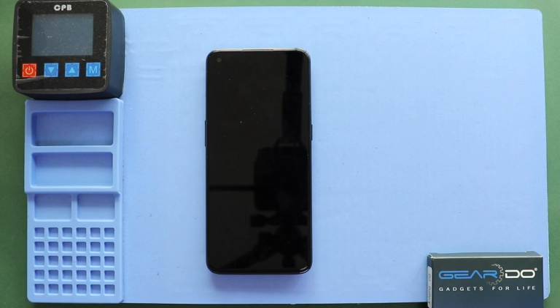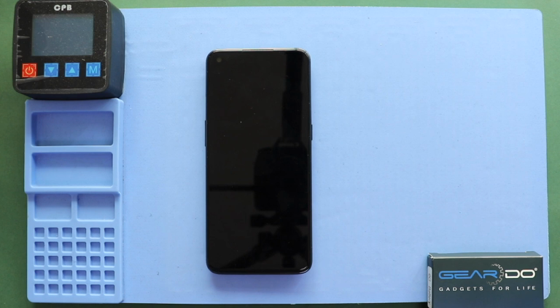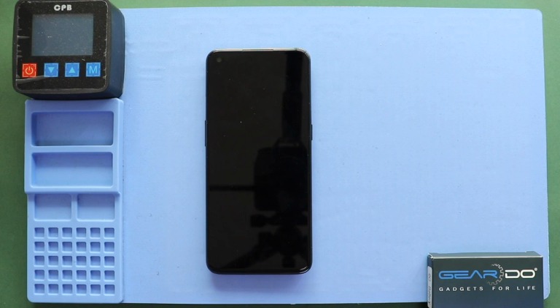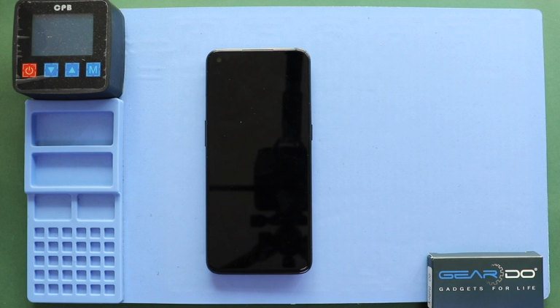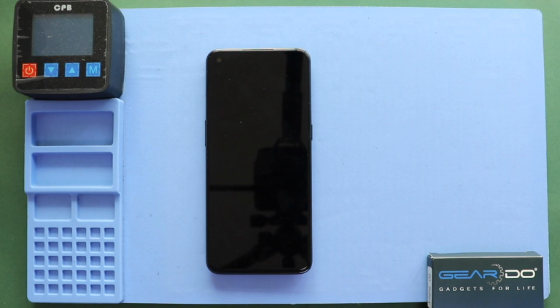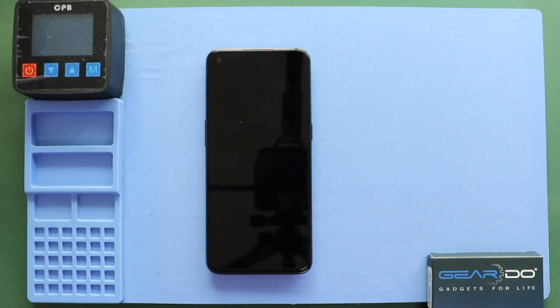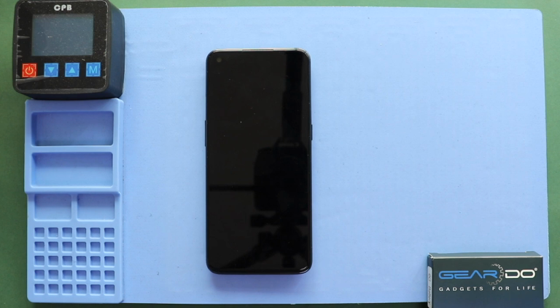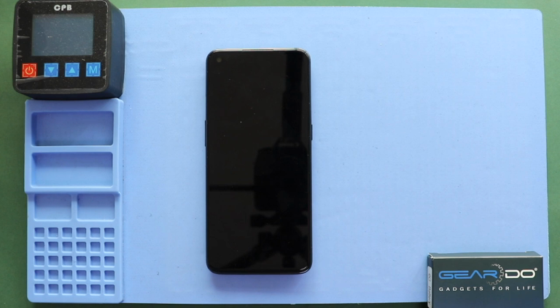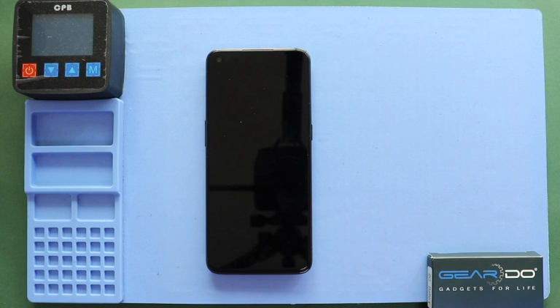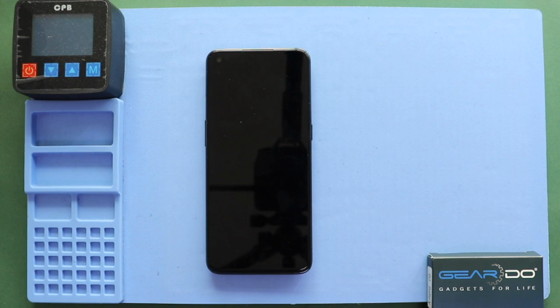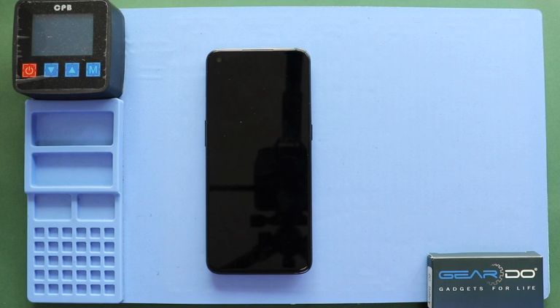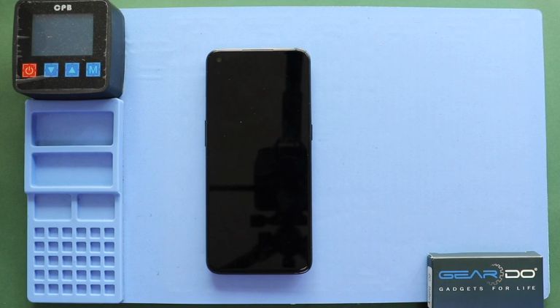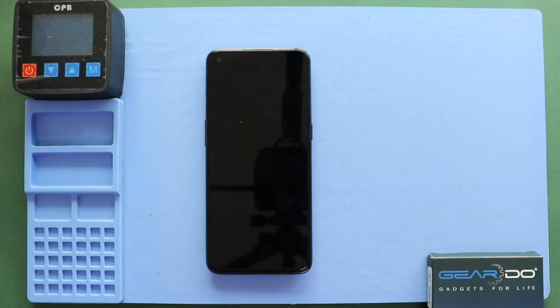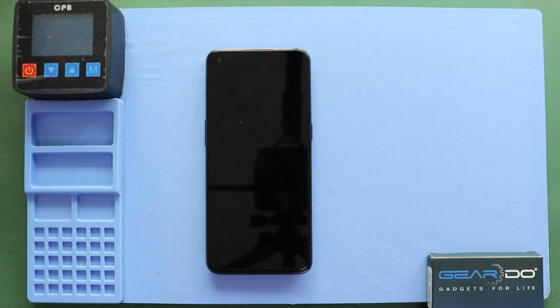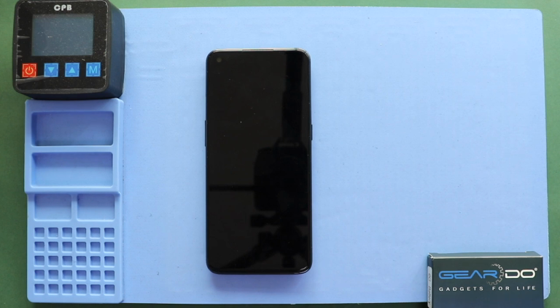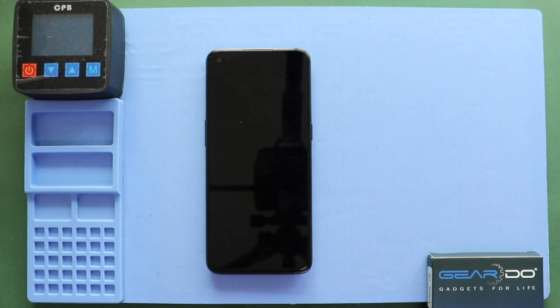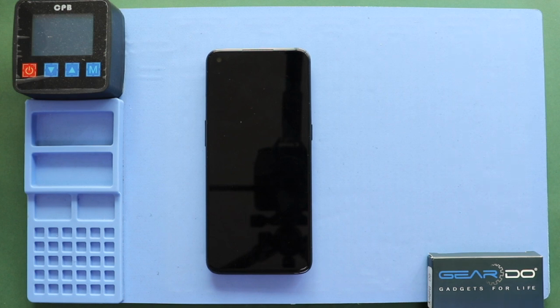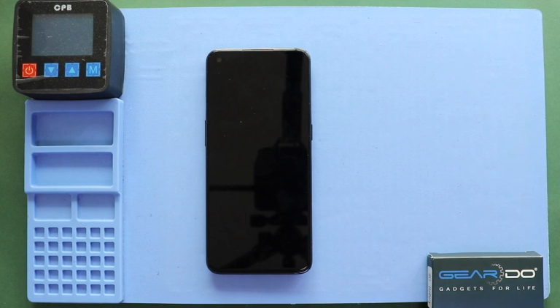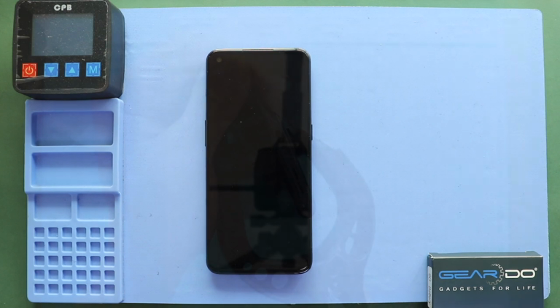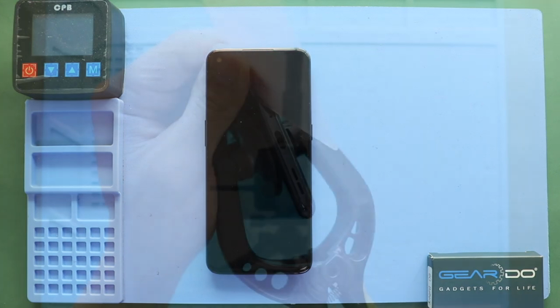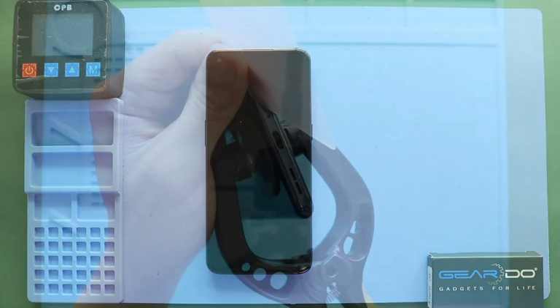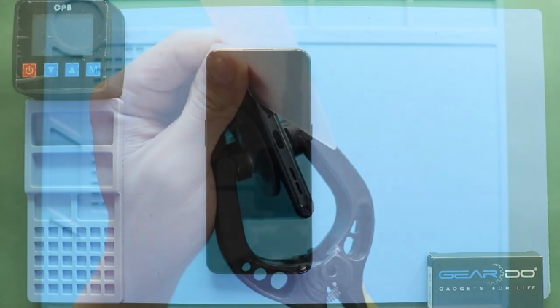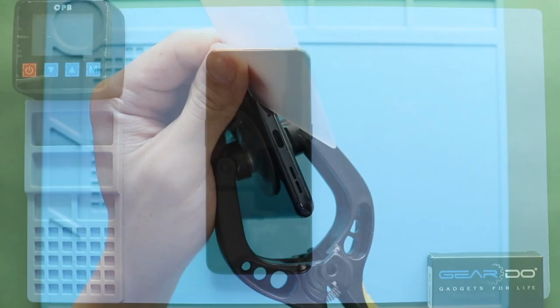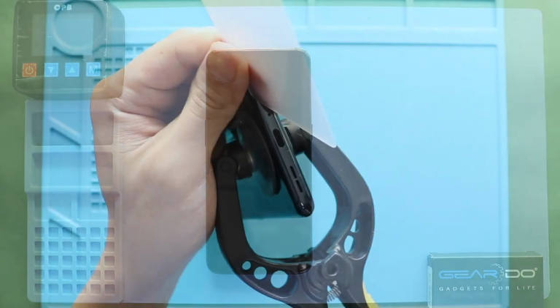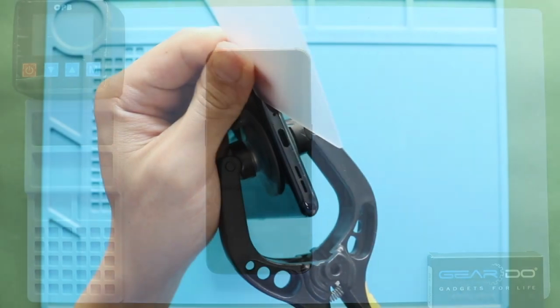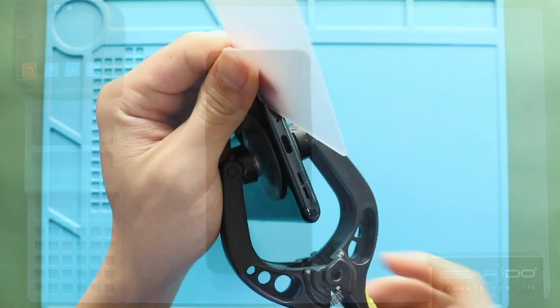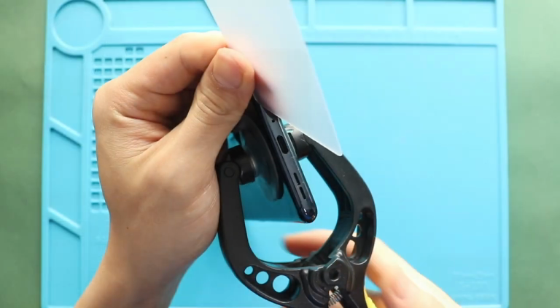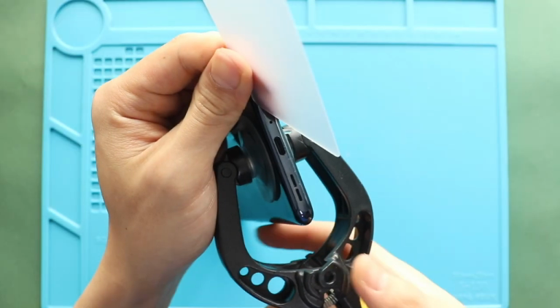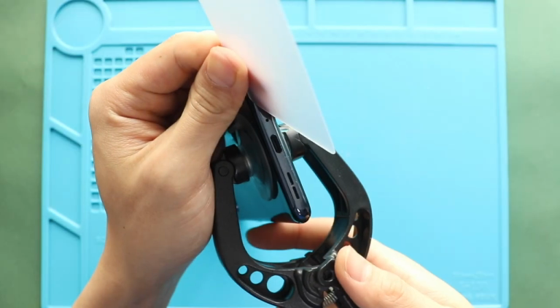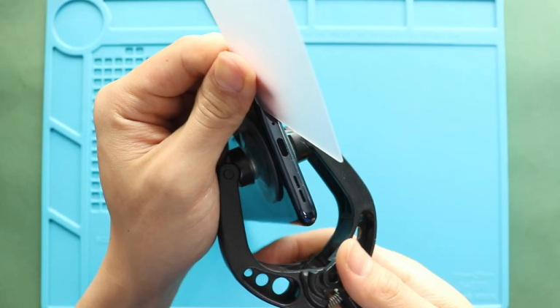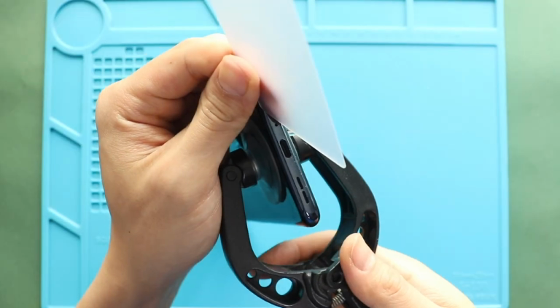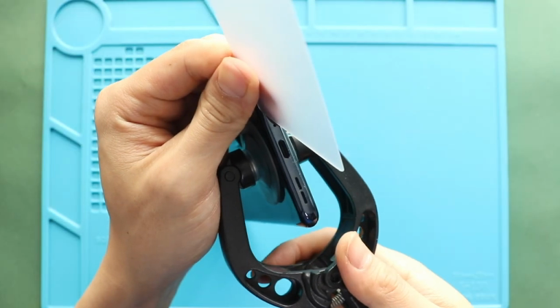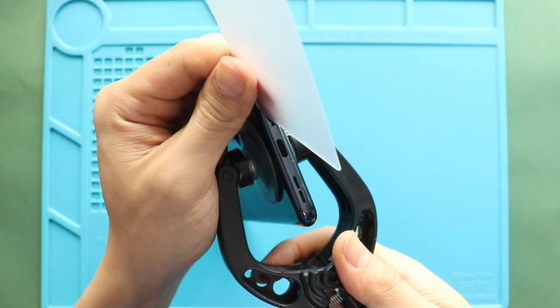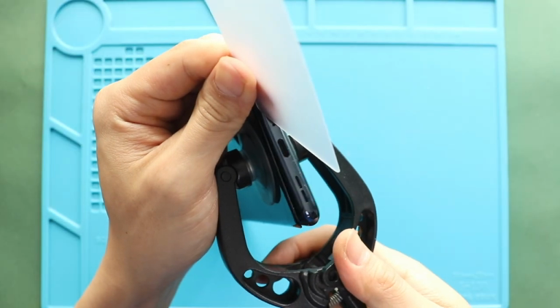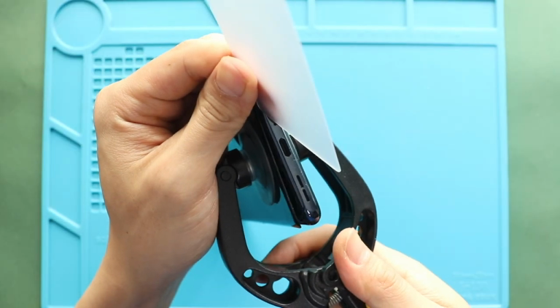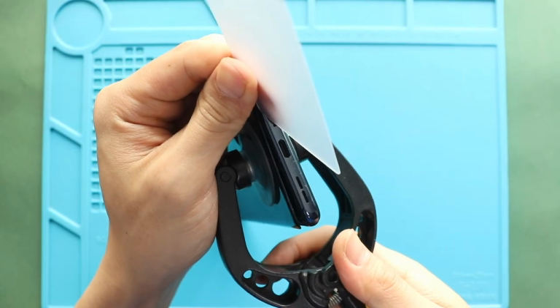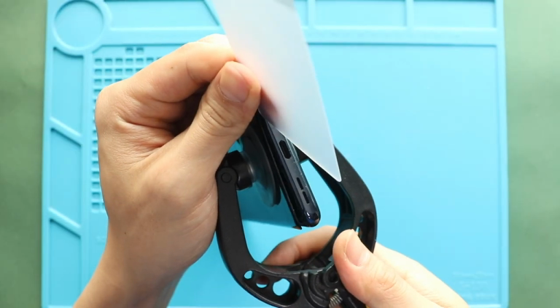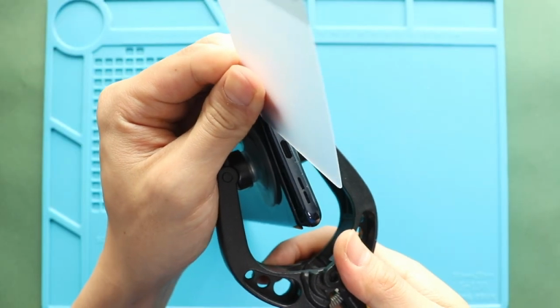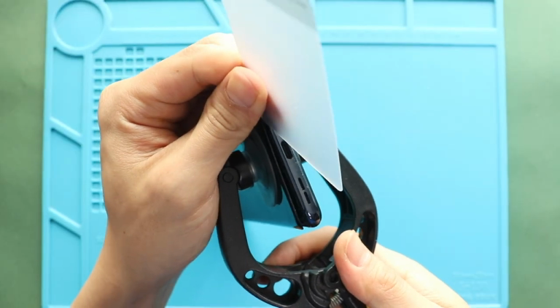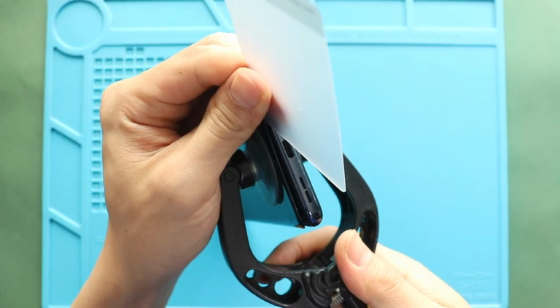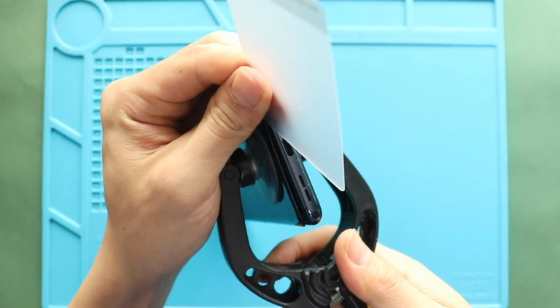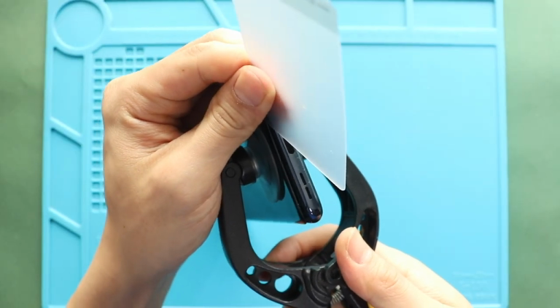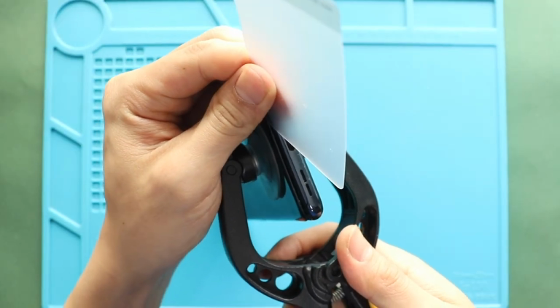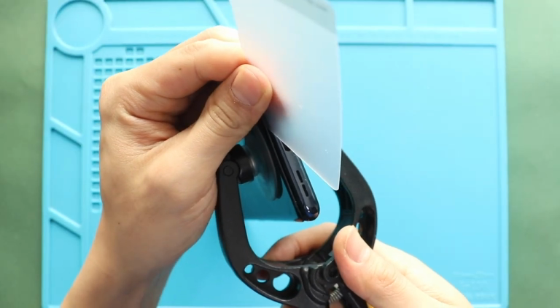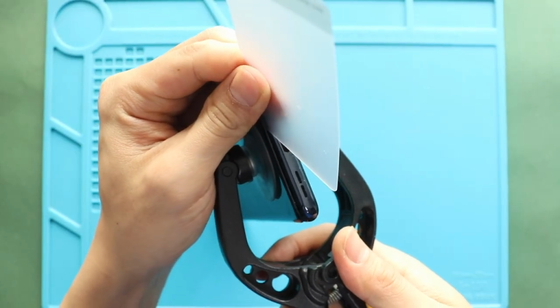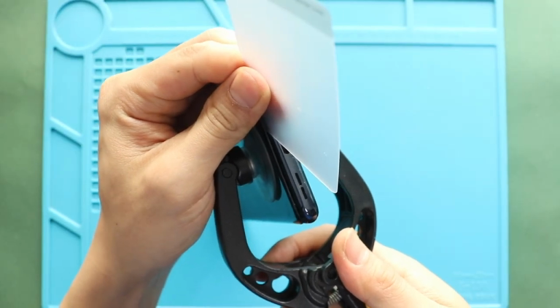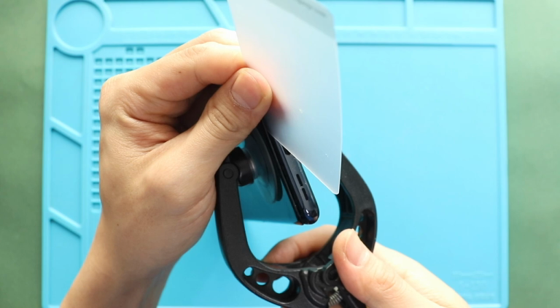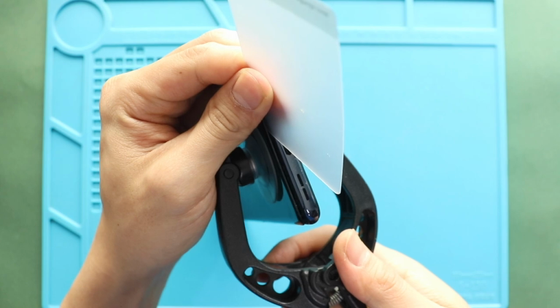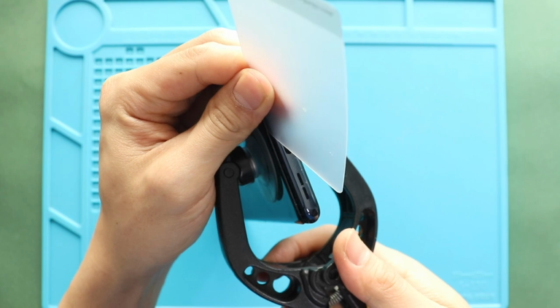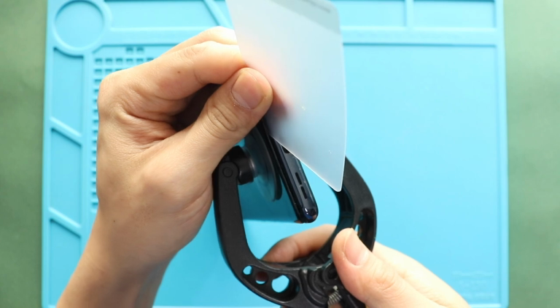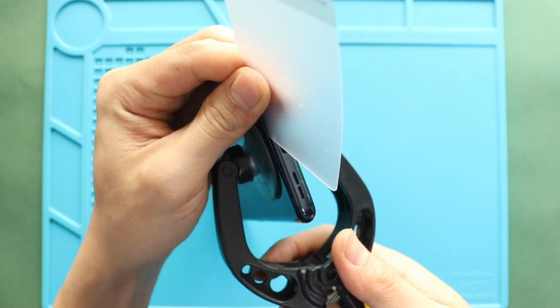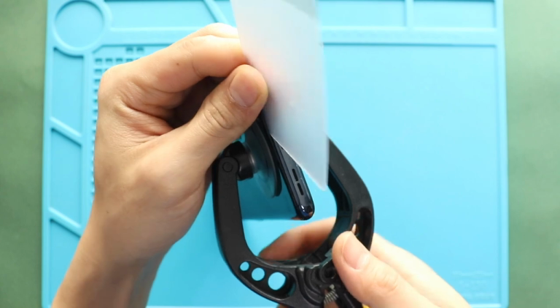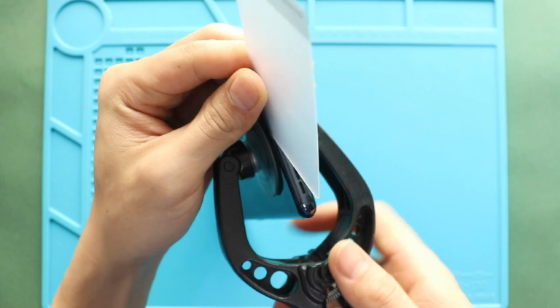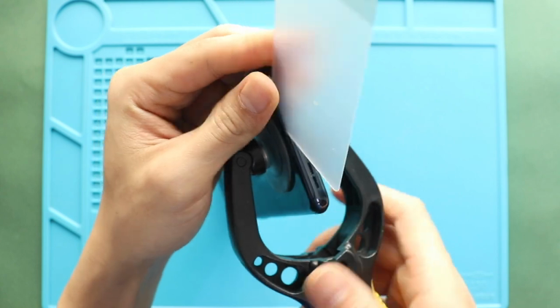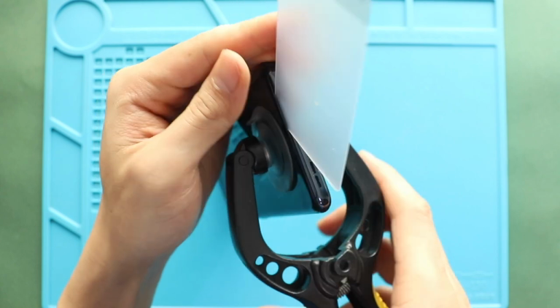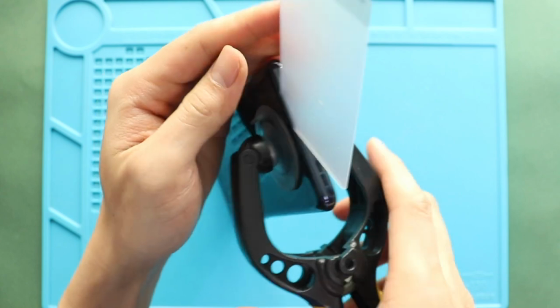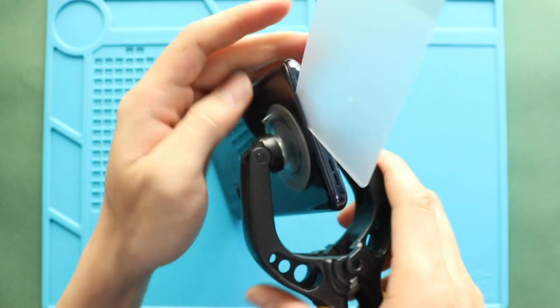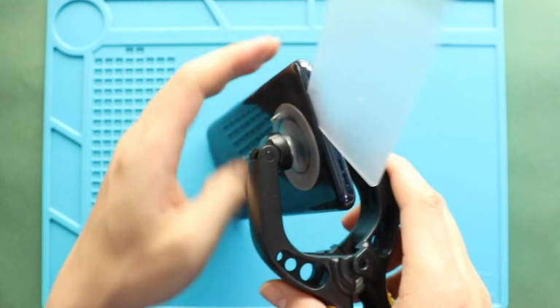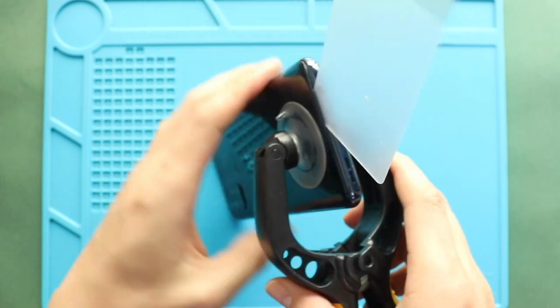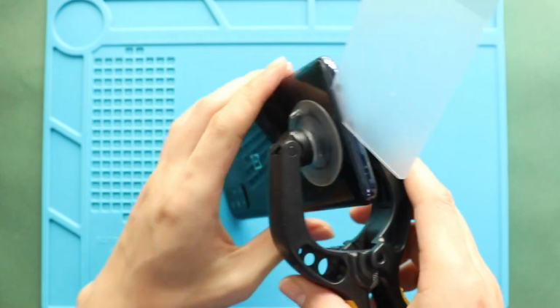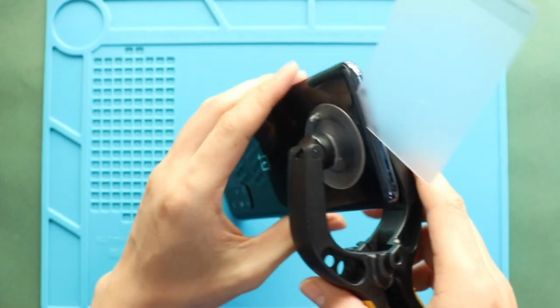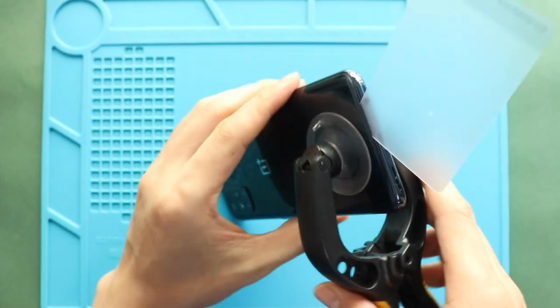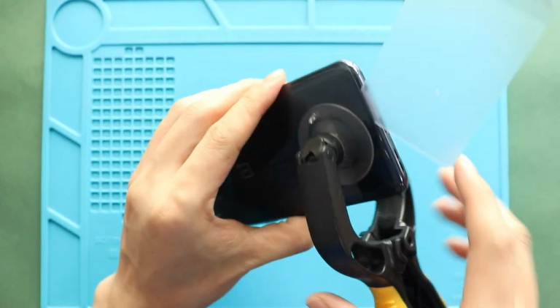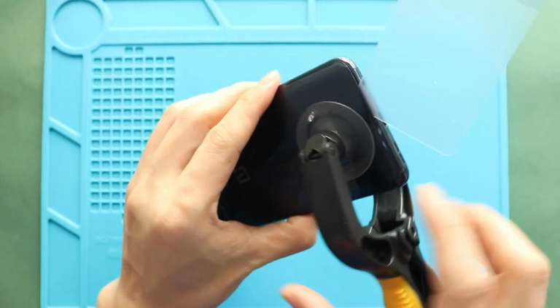Next, create an opening using a suction cup and then insert a plastic pry tool or something similar to cut the adhesive around the back cover.